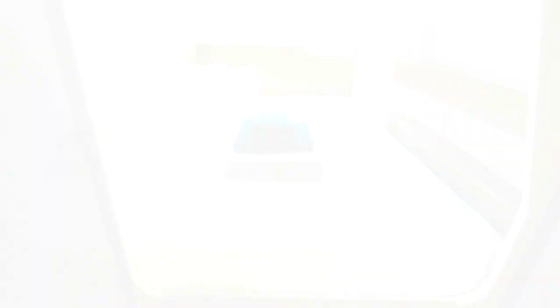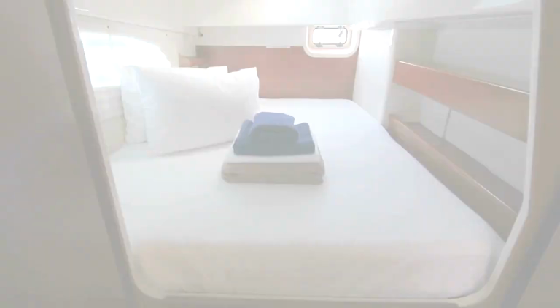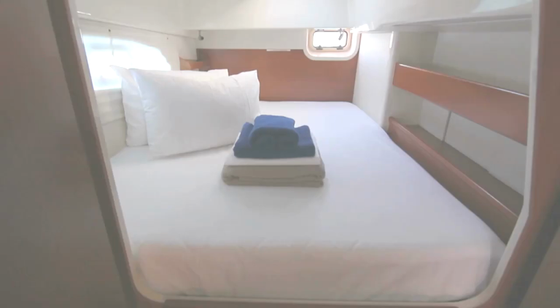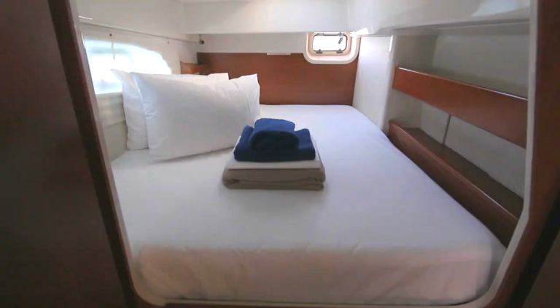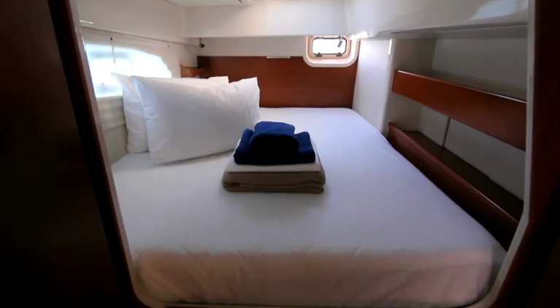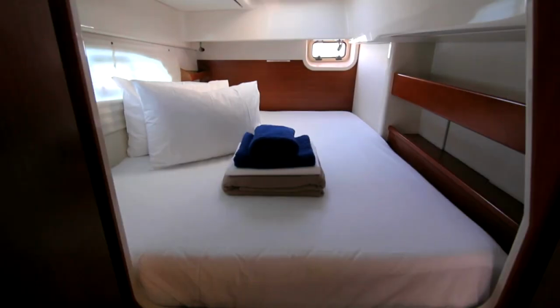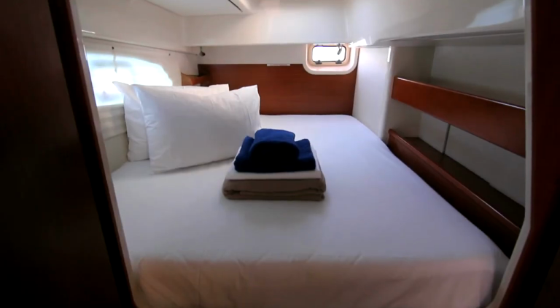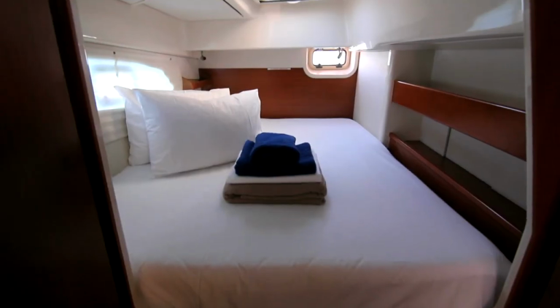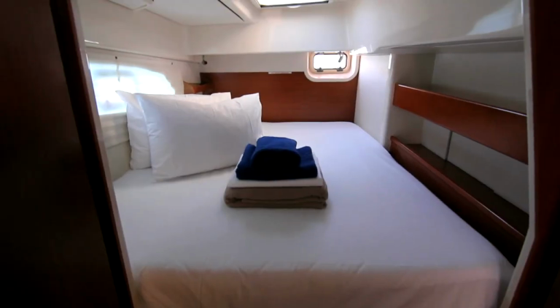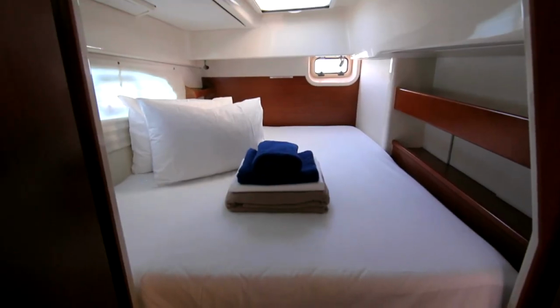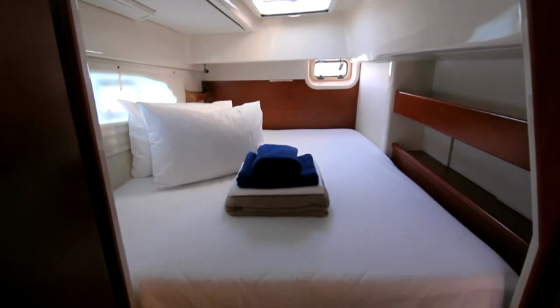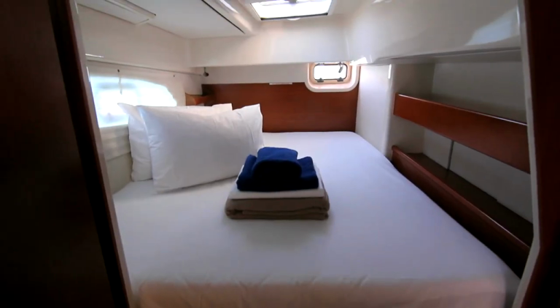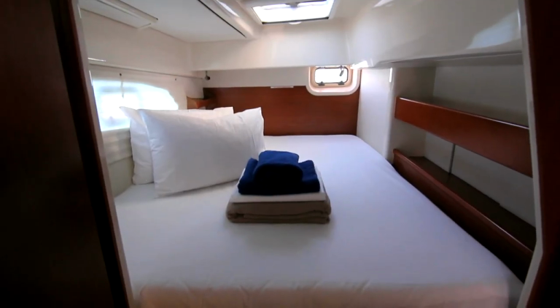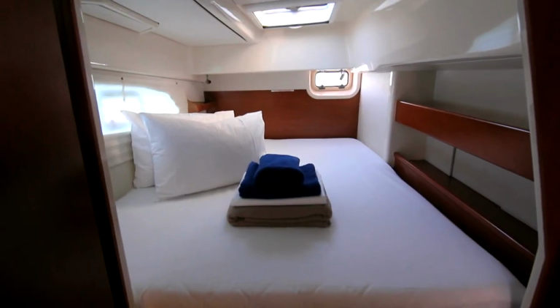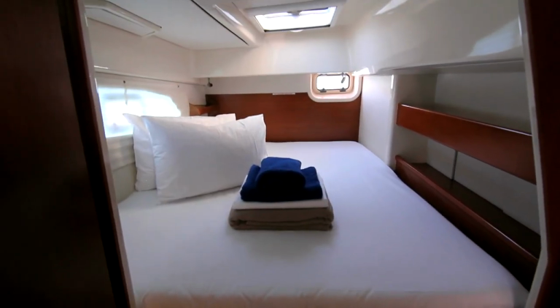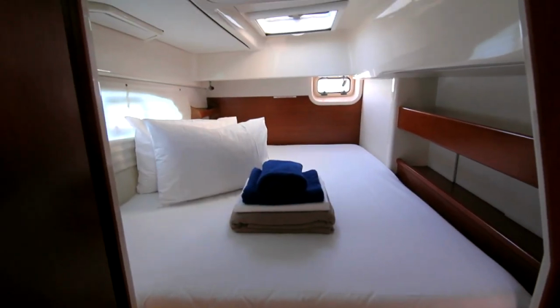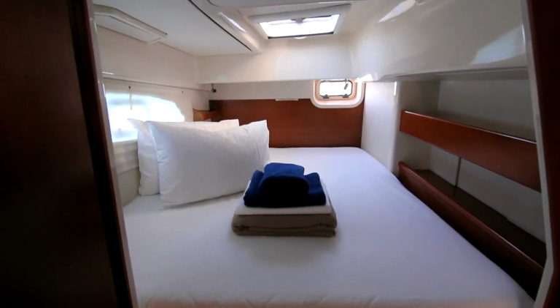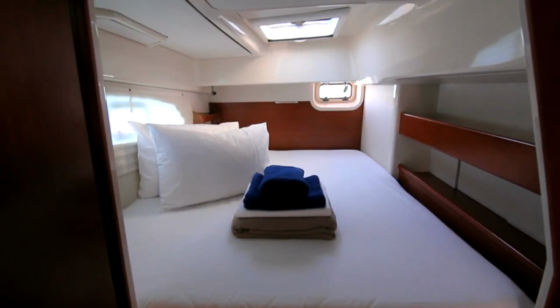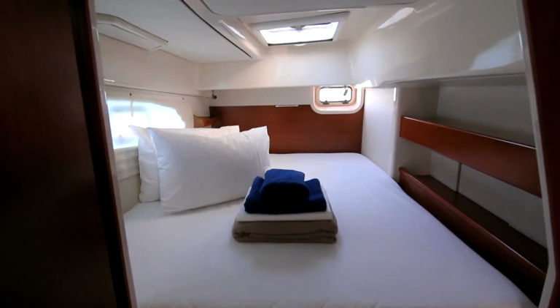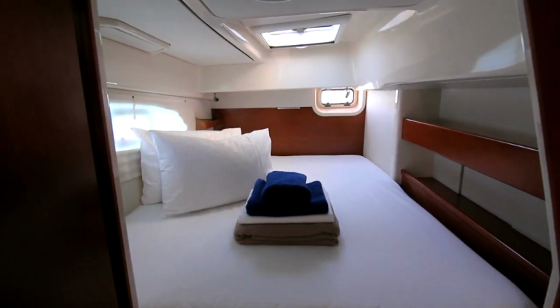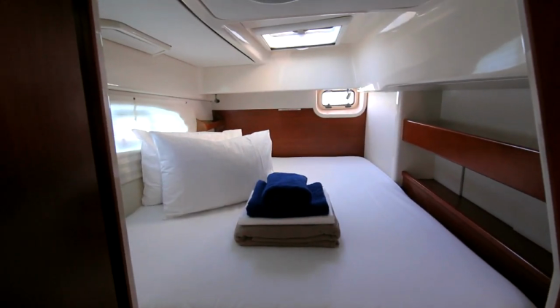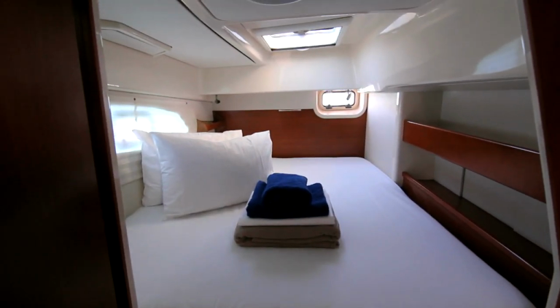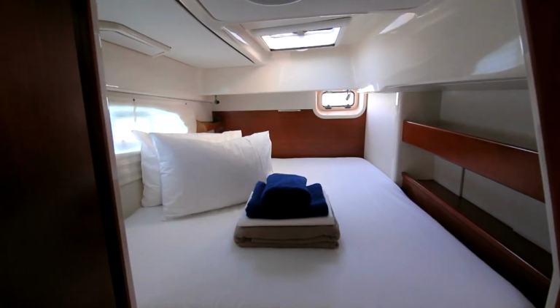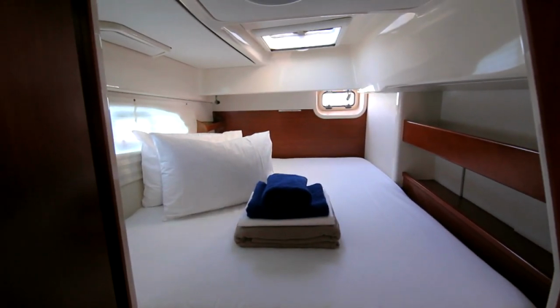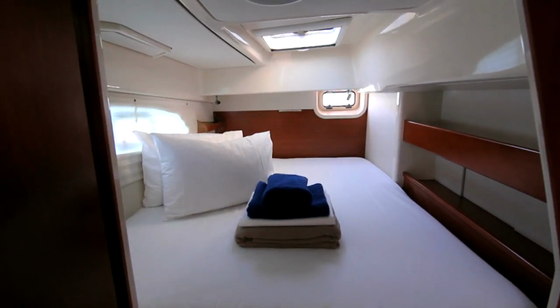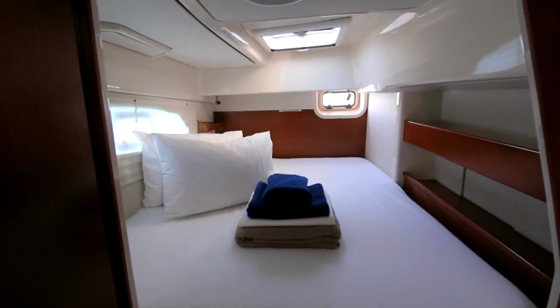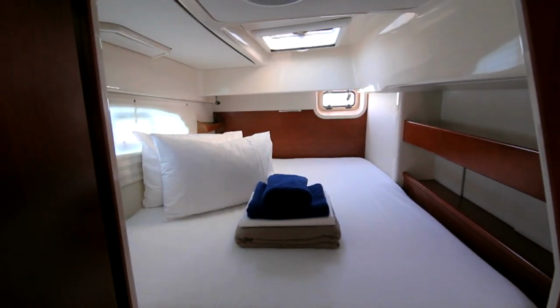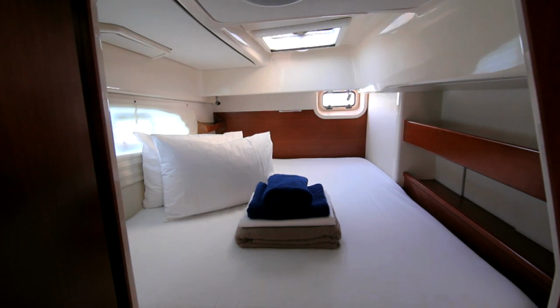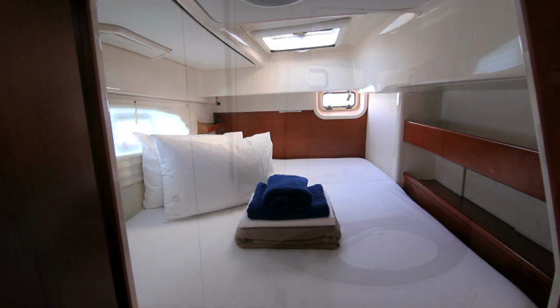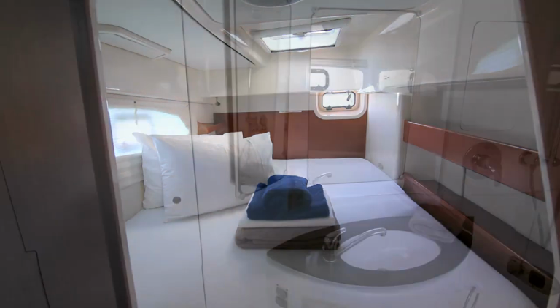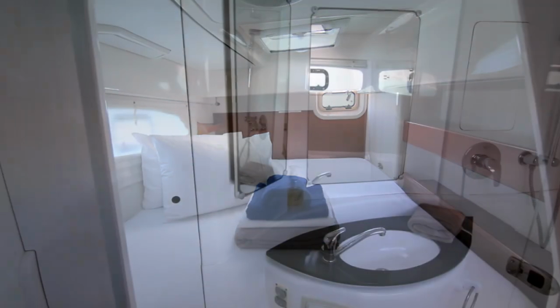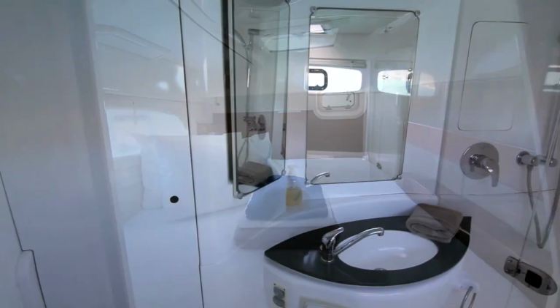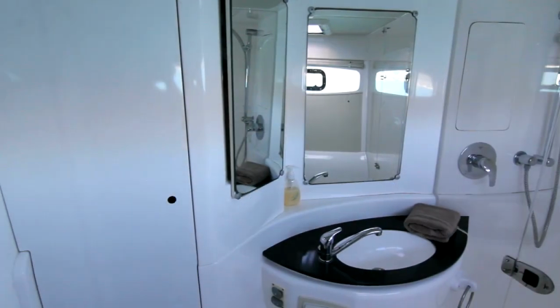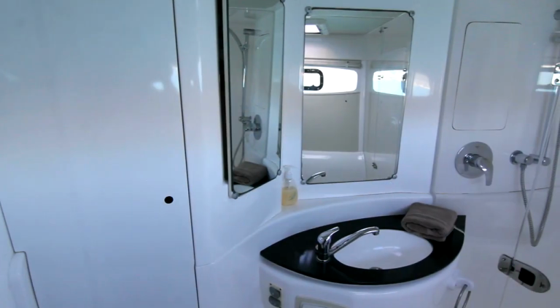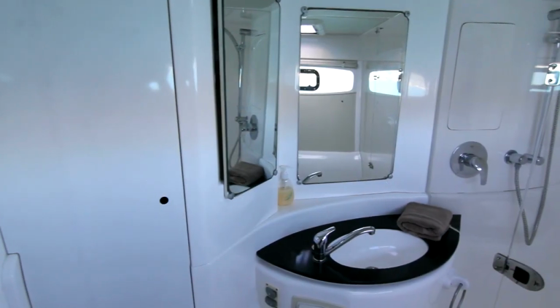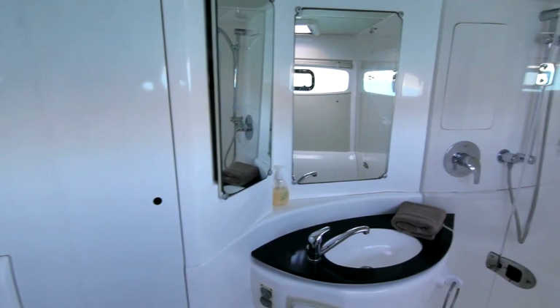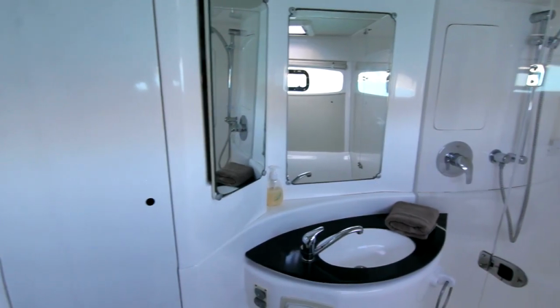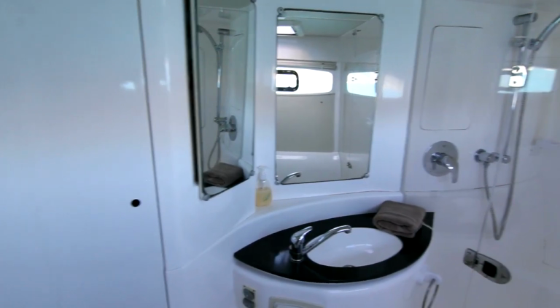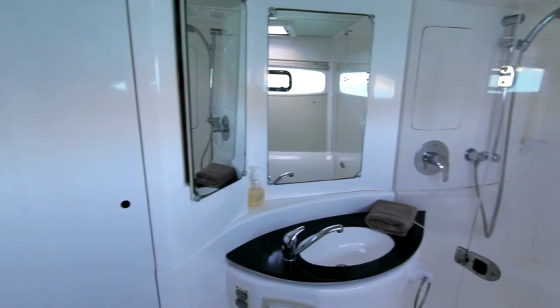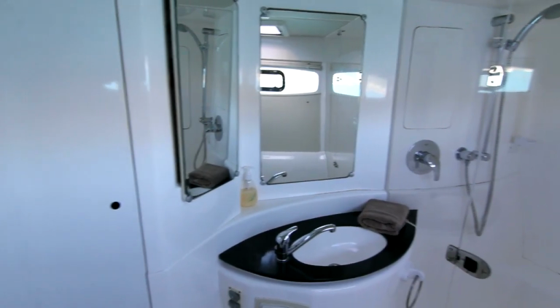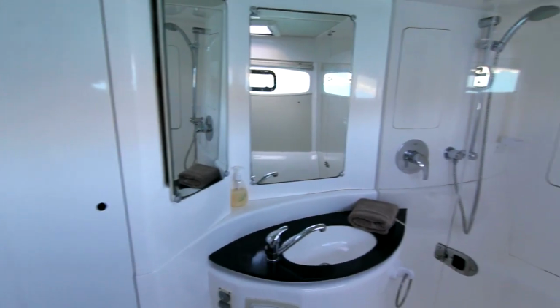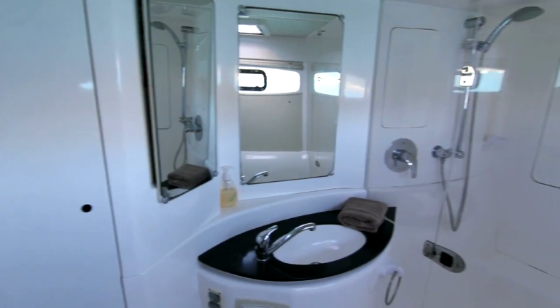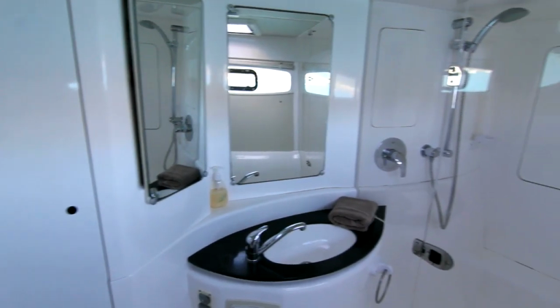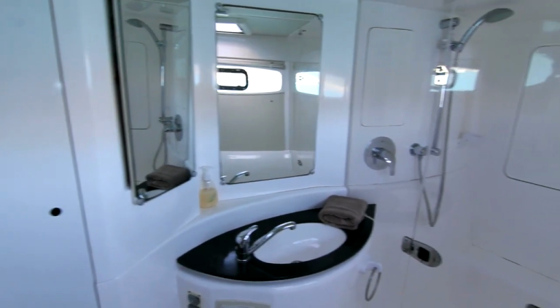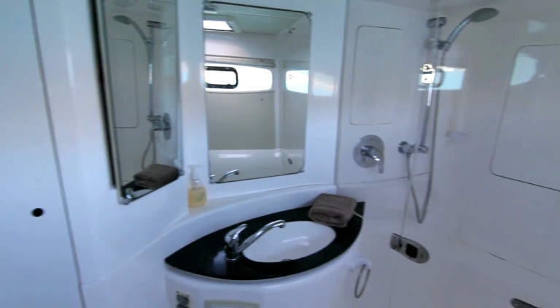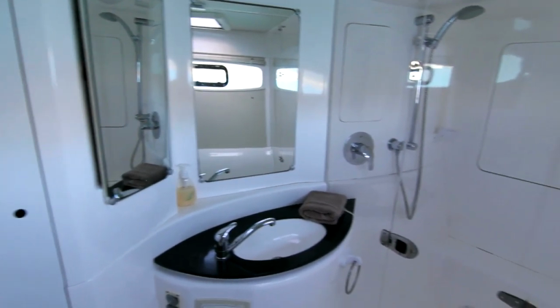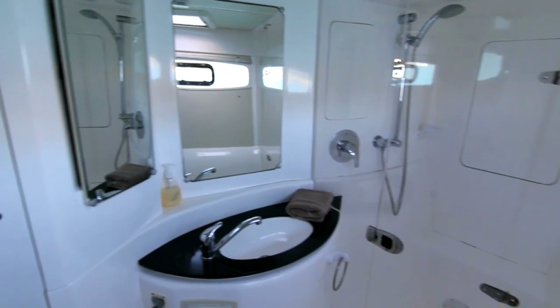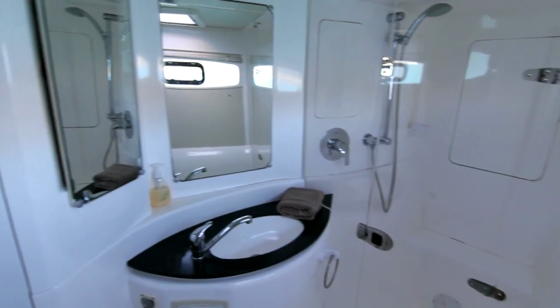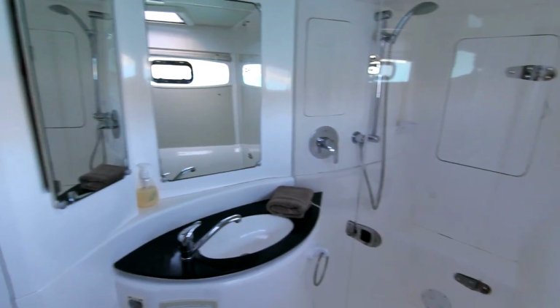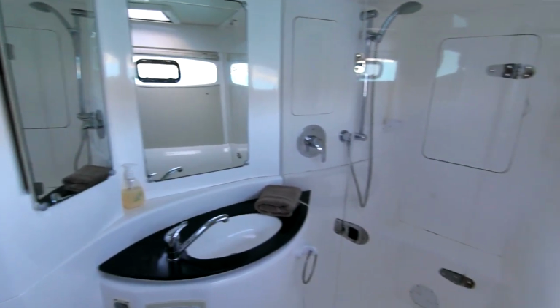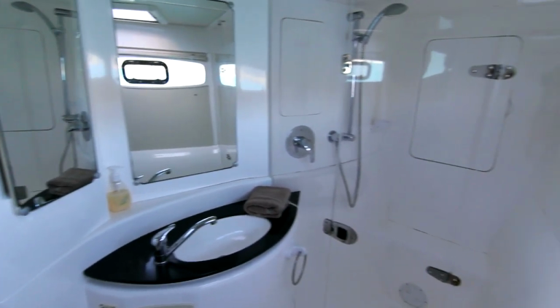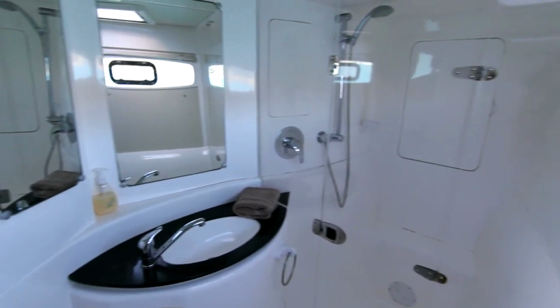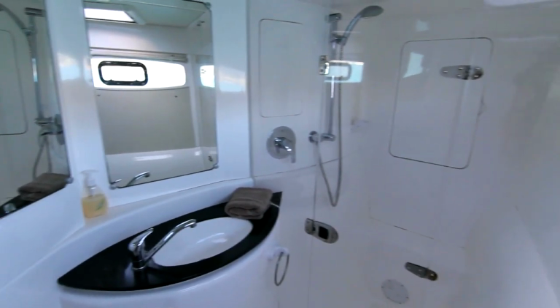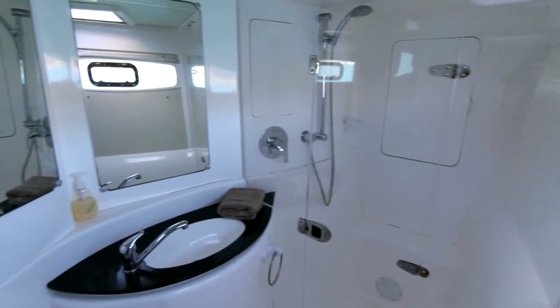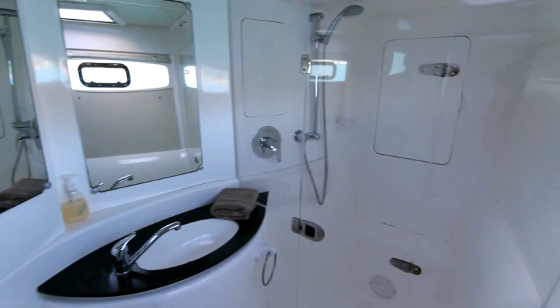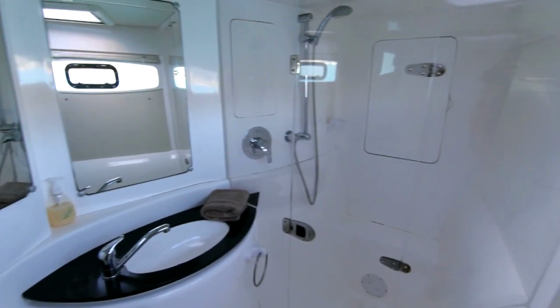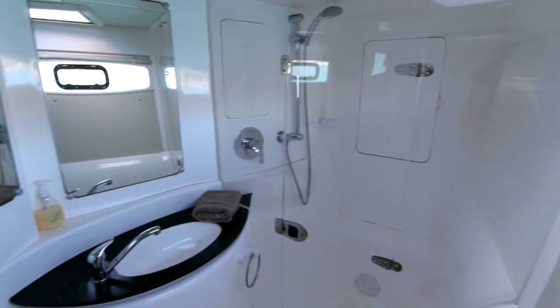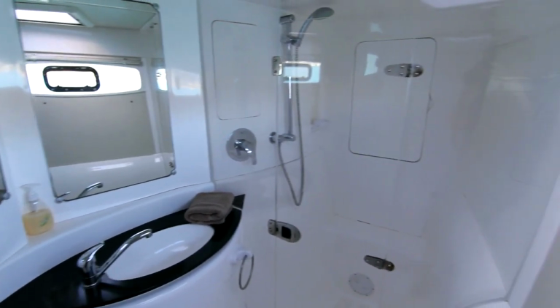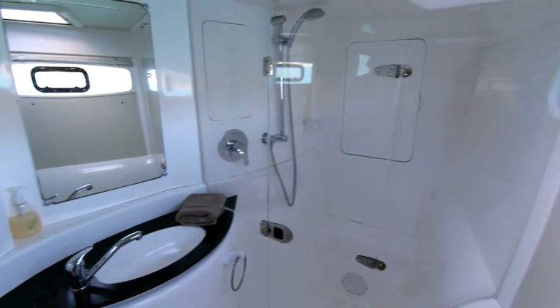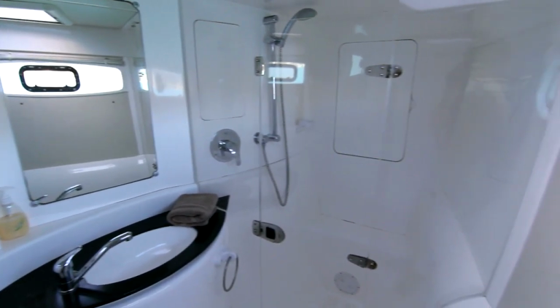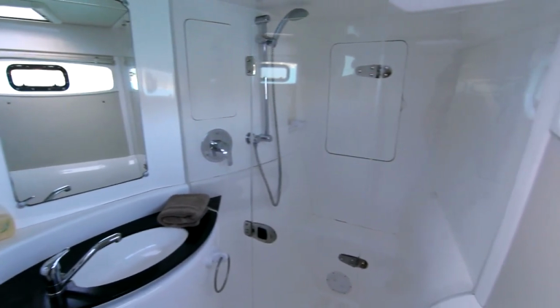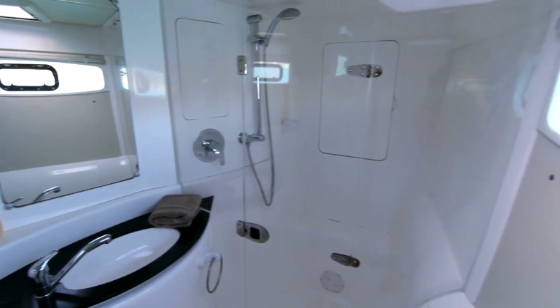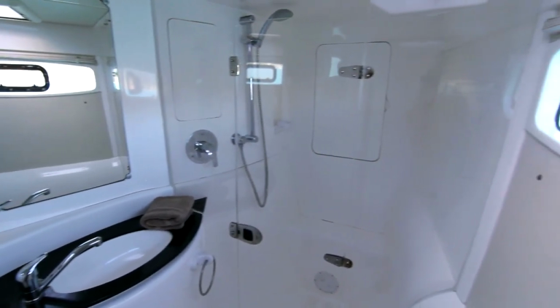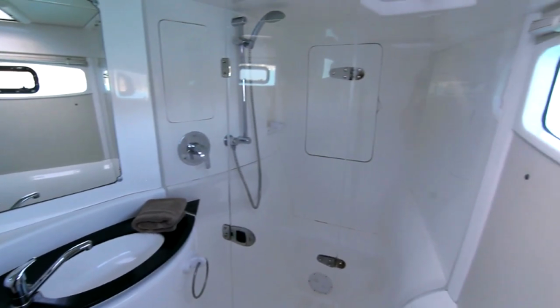Below deck there are three double cabins. The Queen Master Suite has a full bathroom with separate shower.